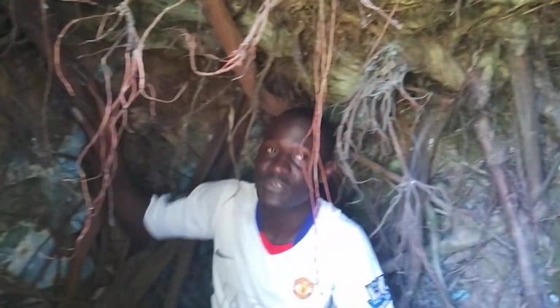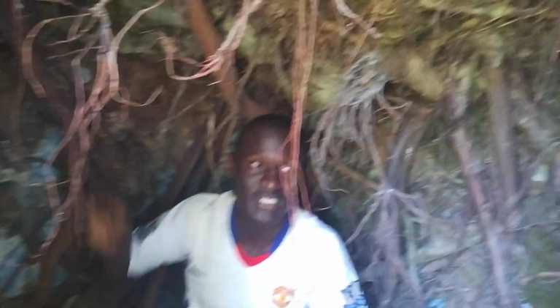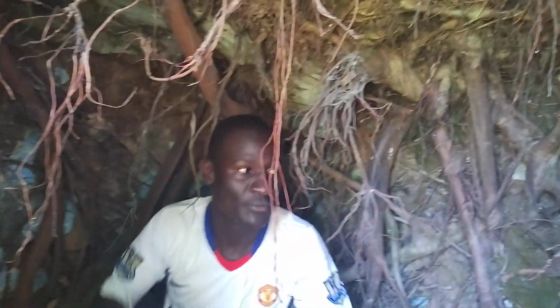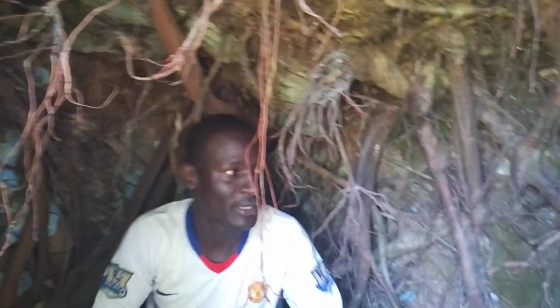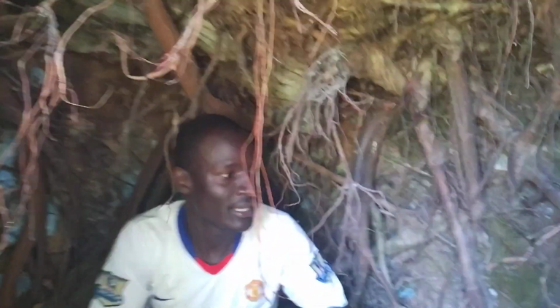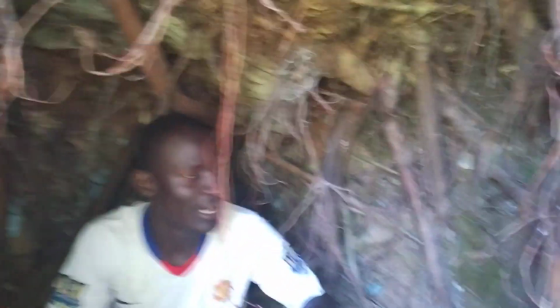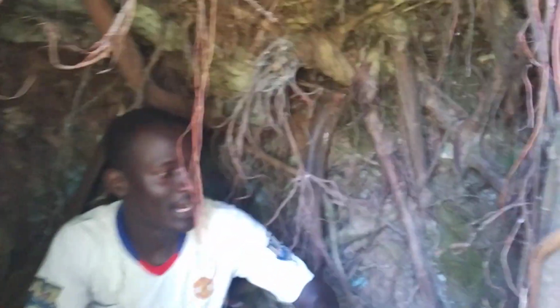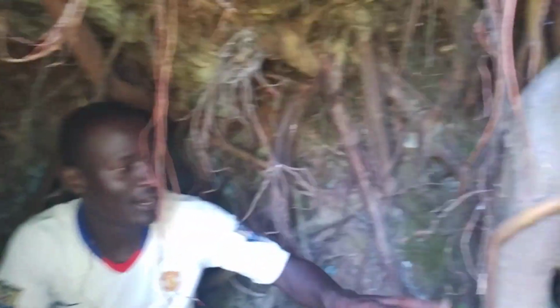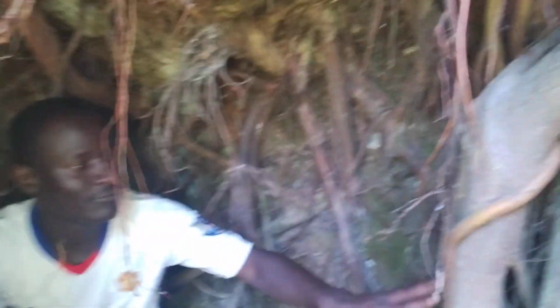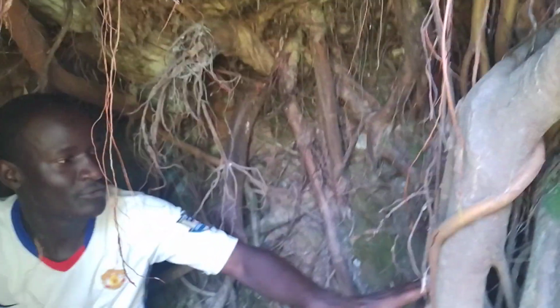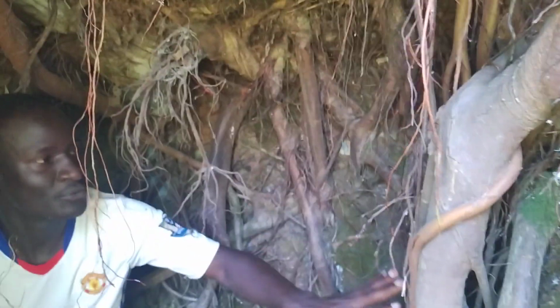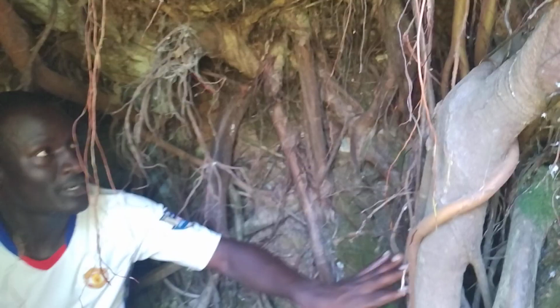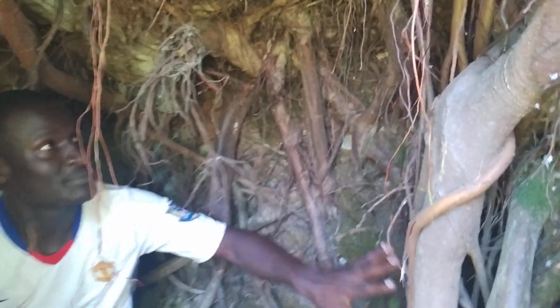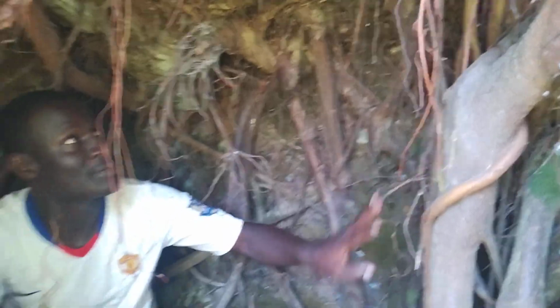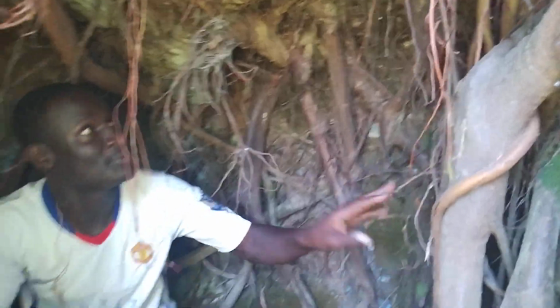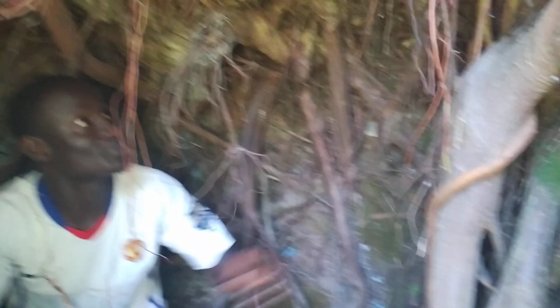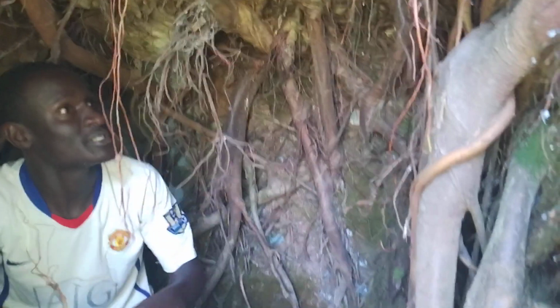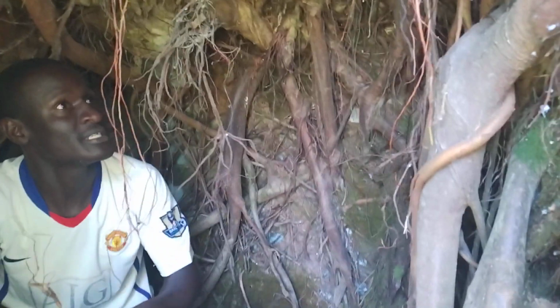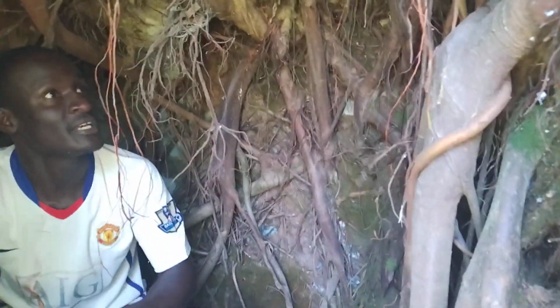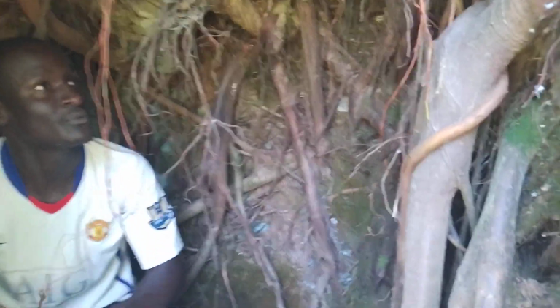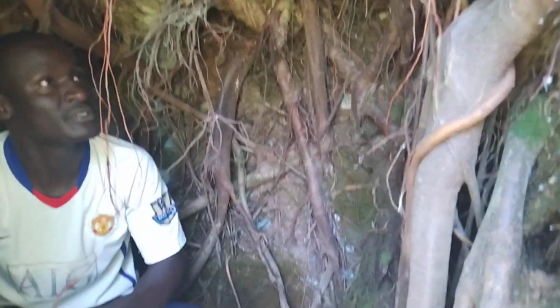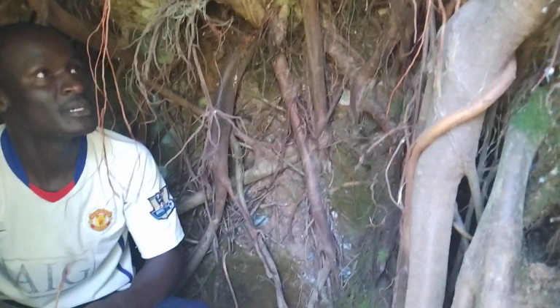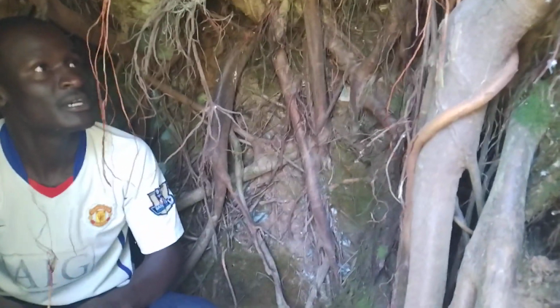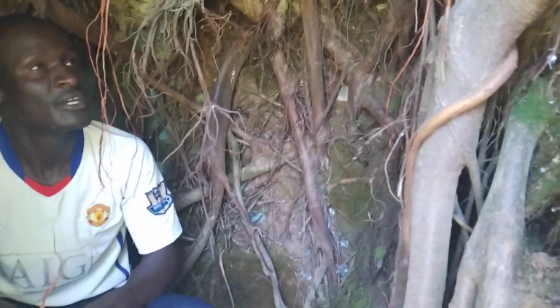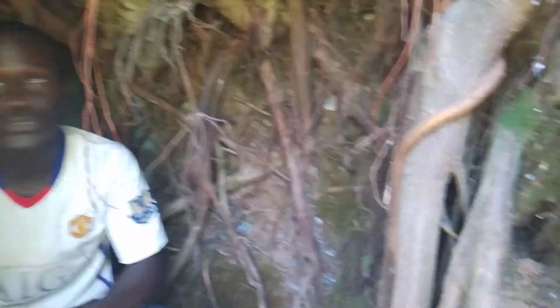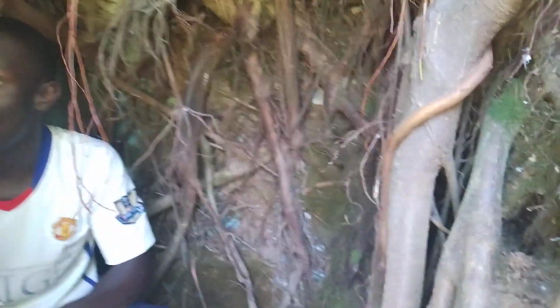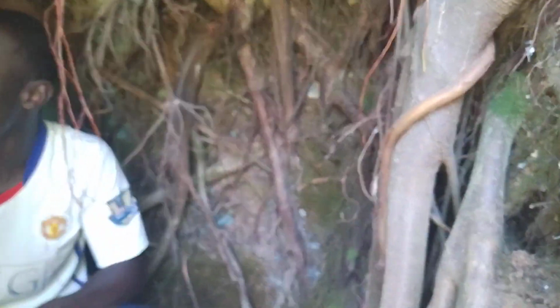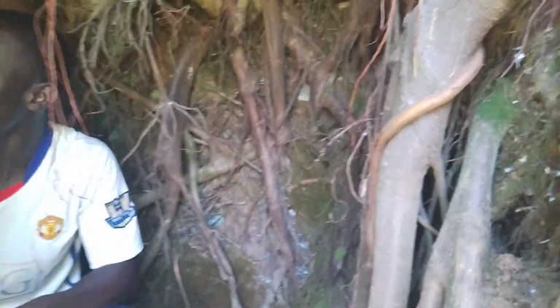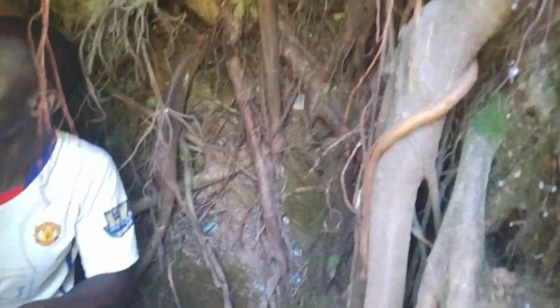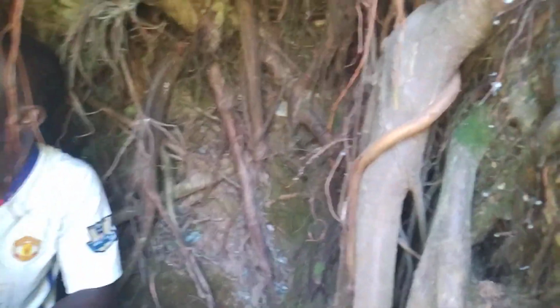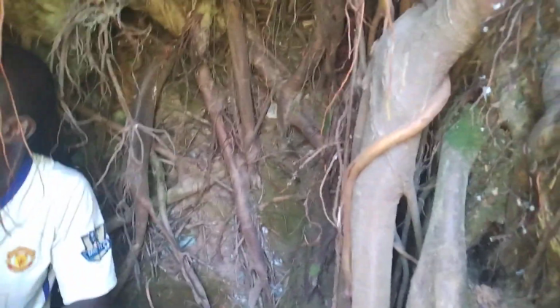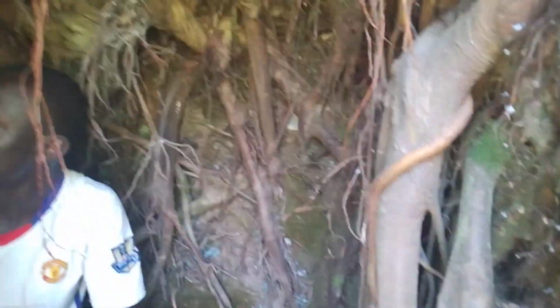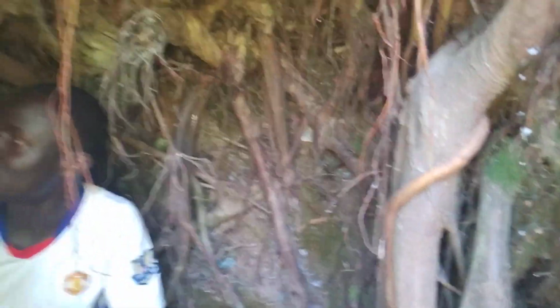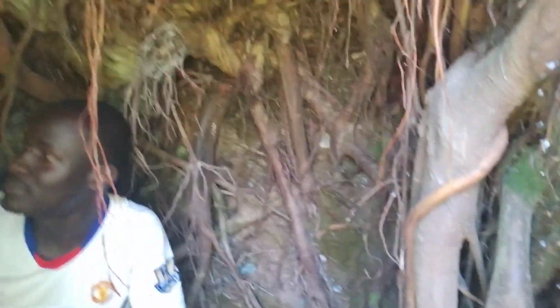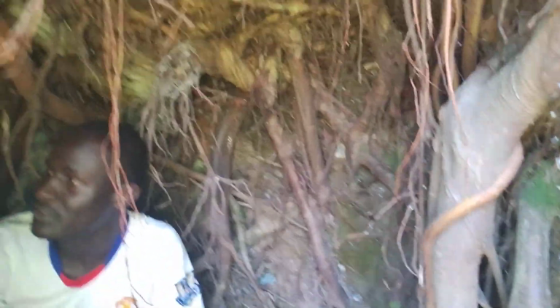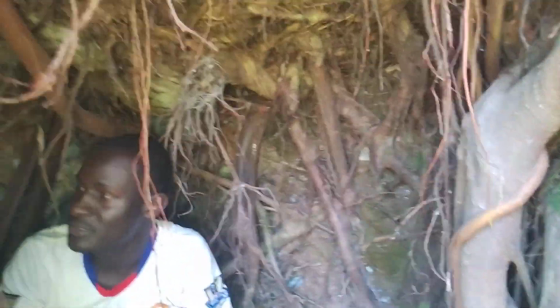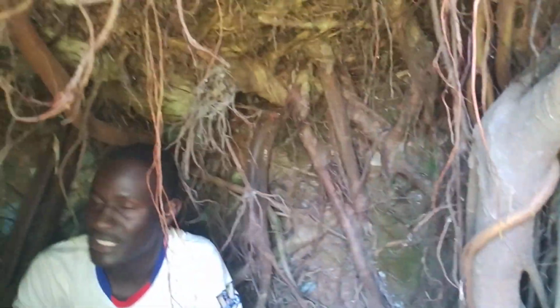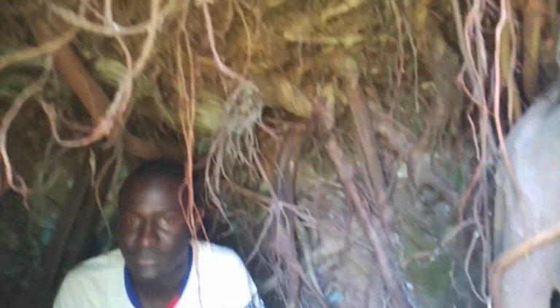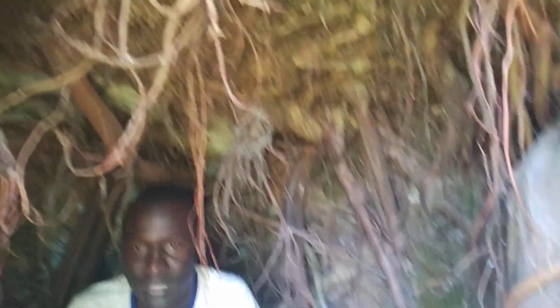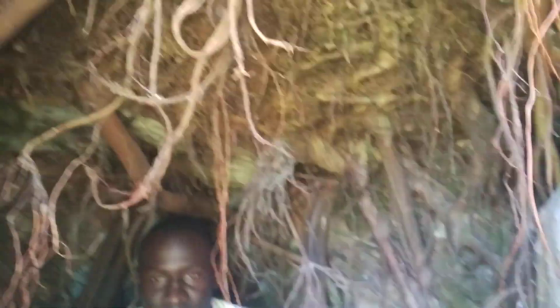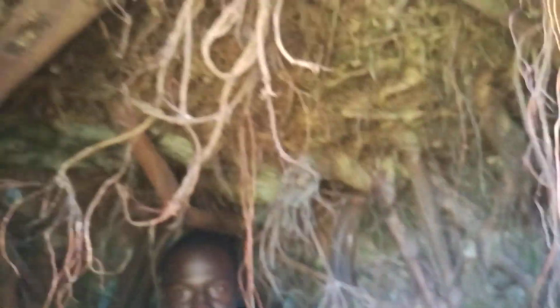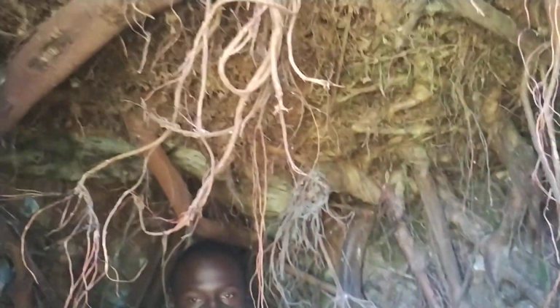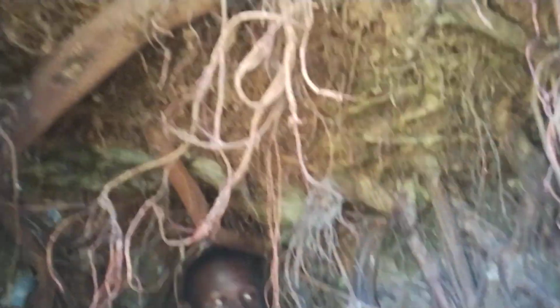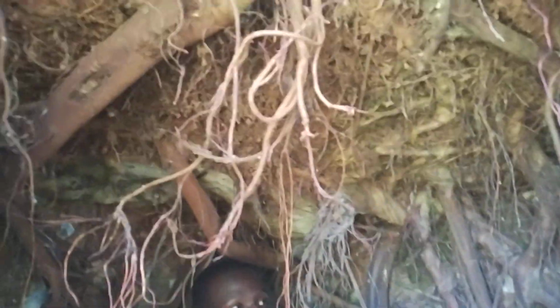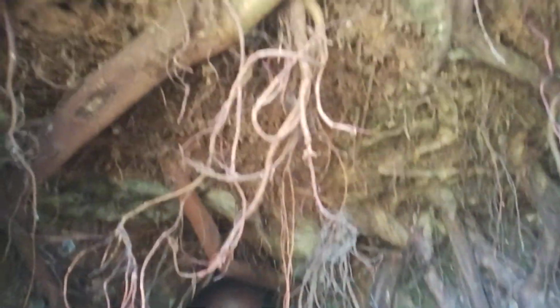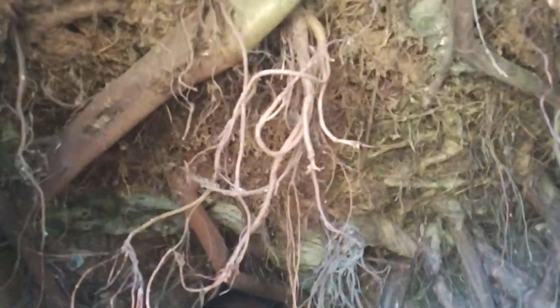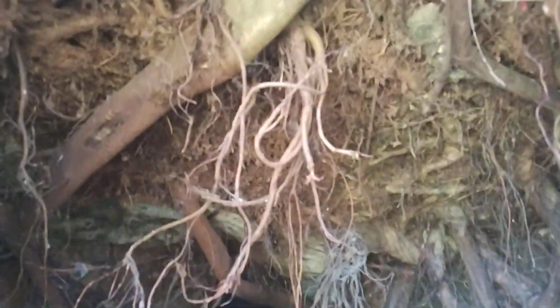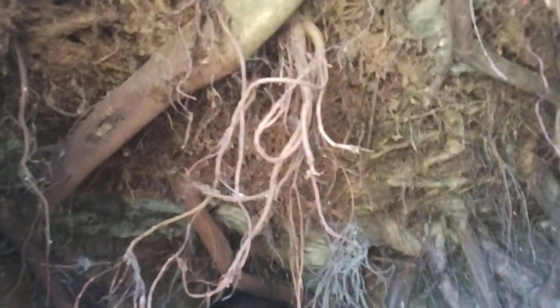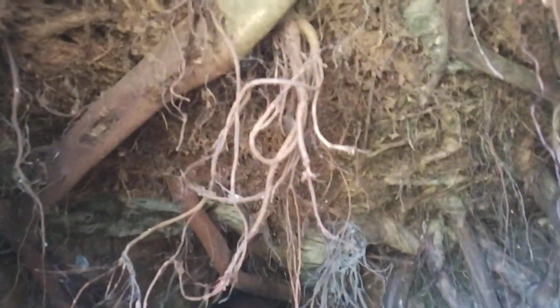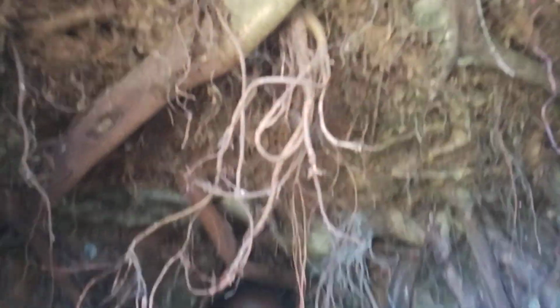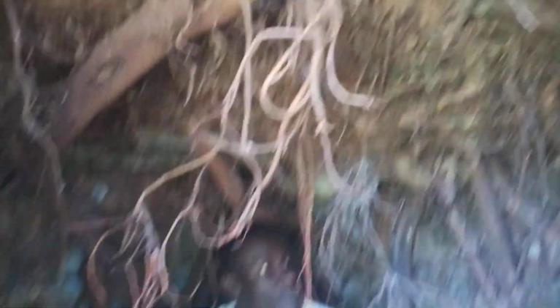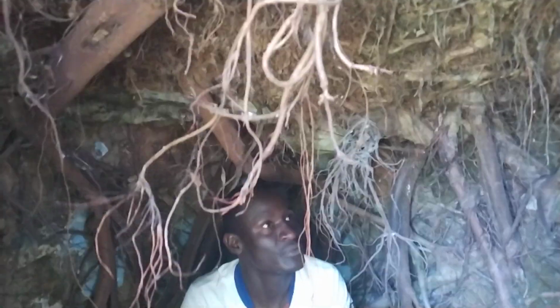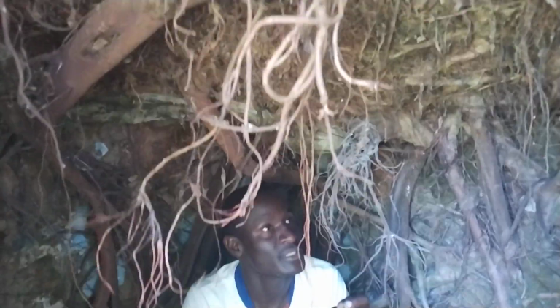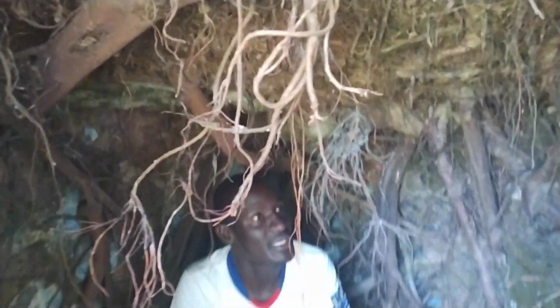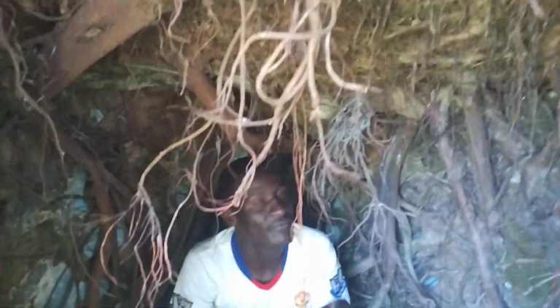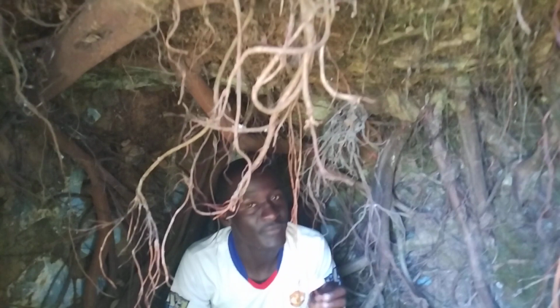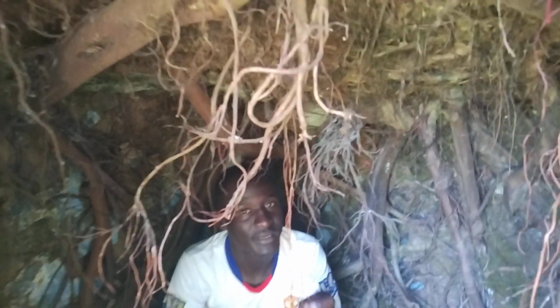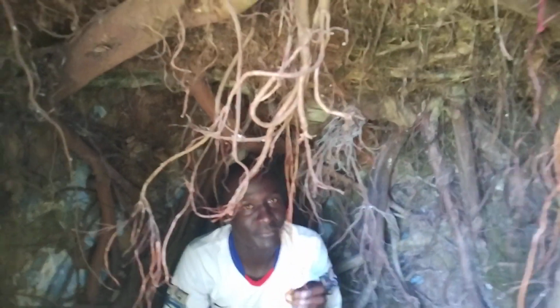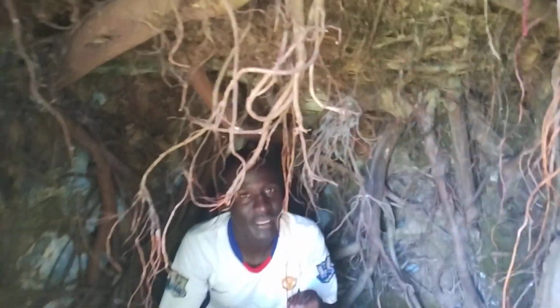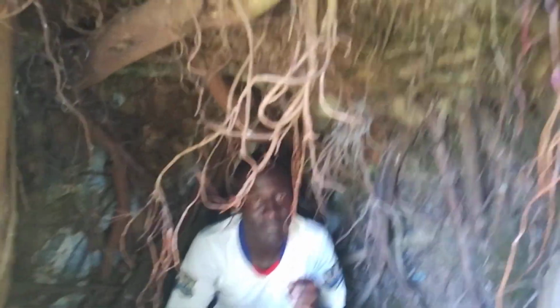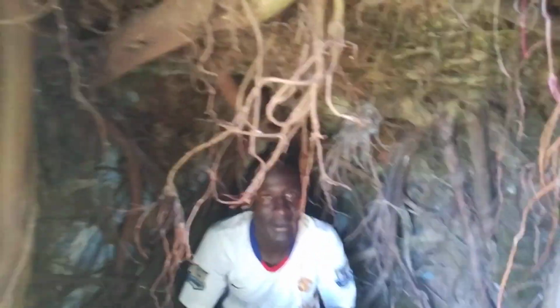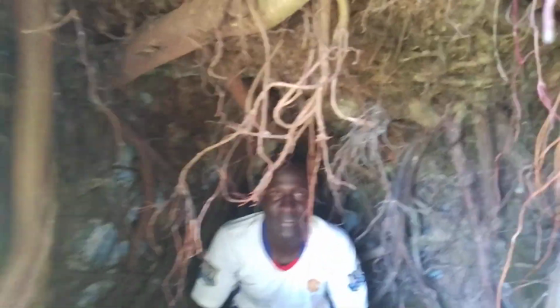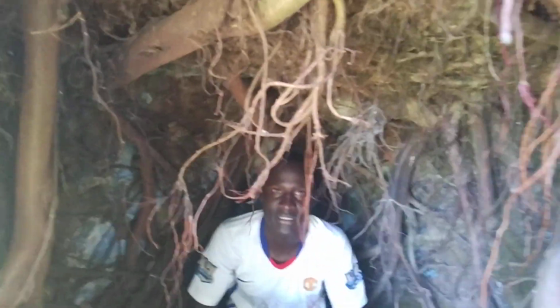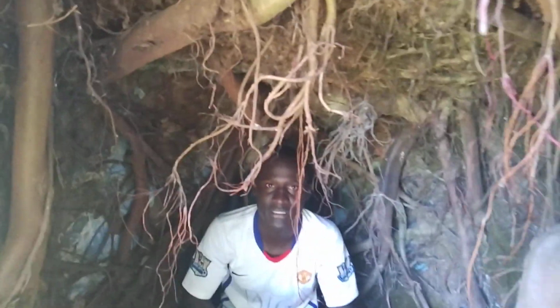But you can still be able to see the roots. So apart from these roots being used as medicine, this cave could serve very many purposes.